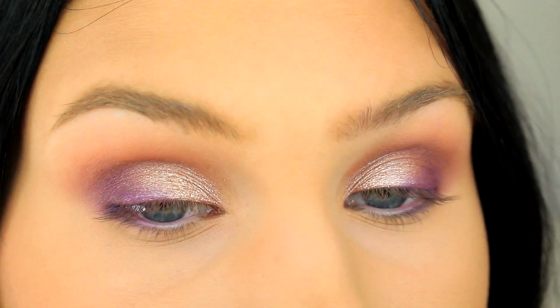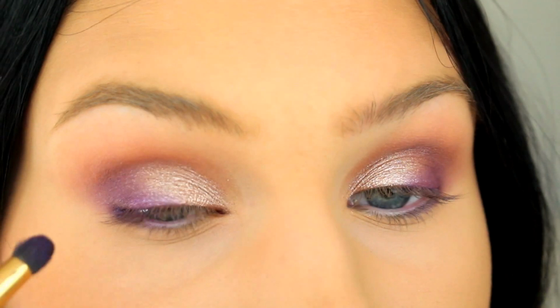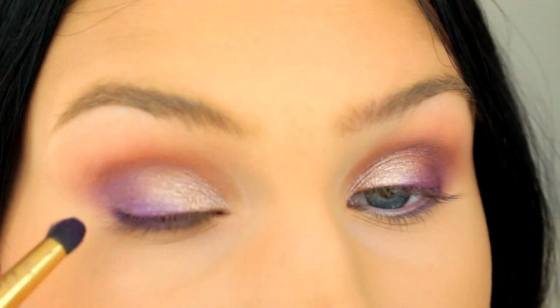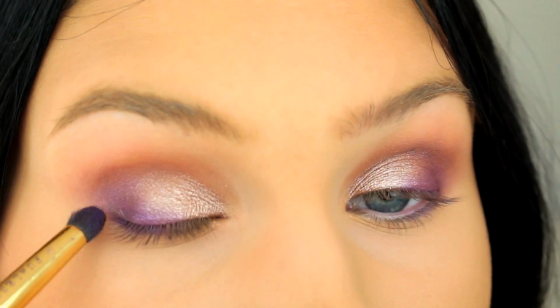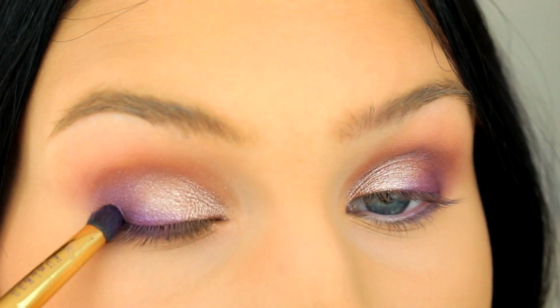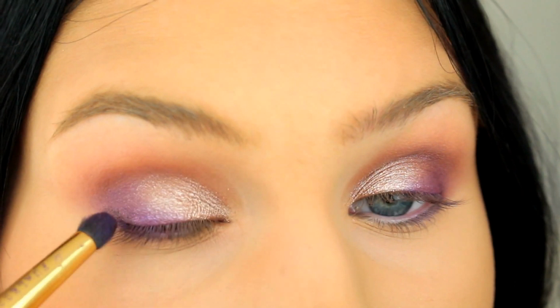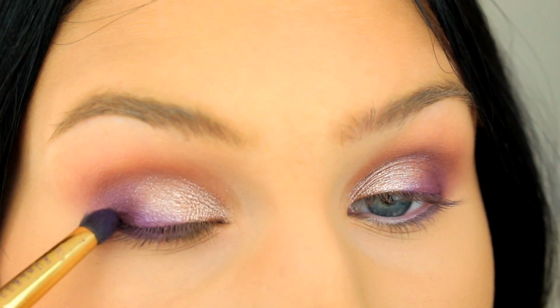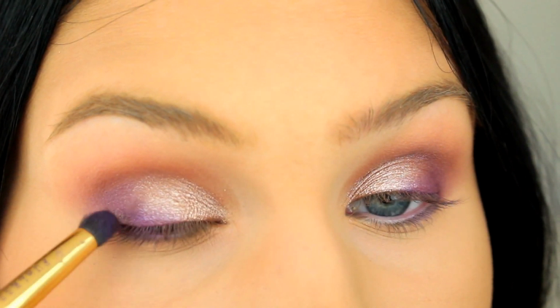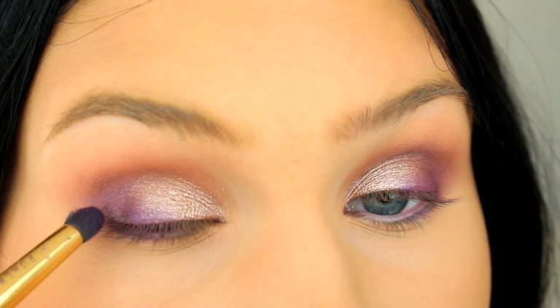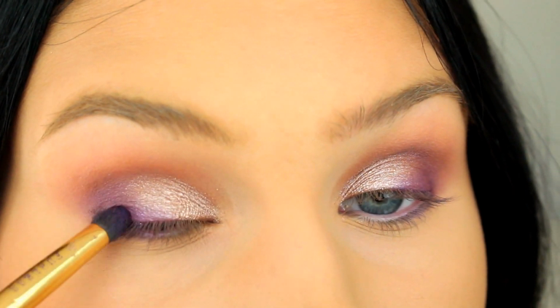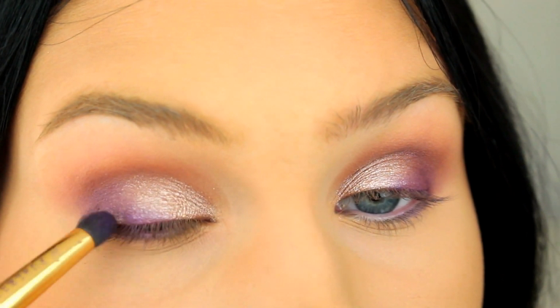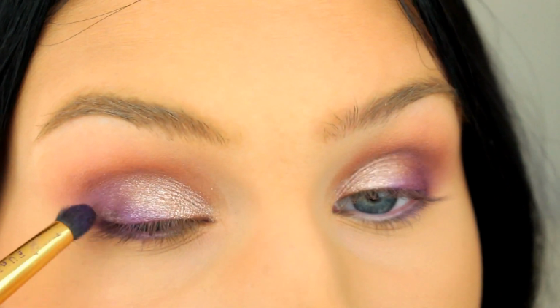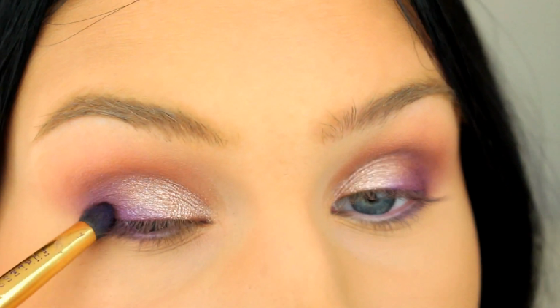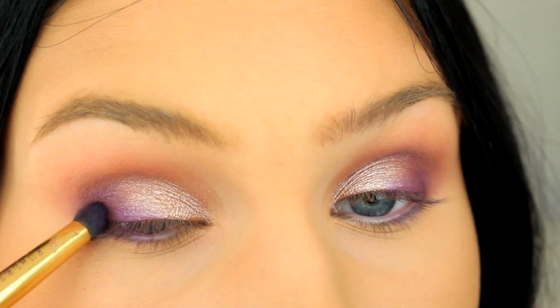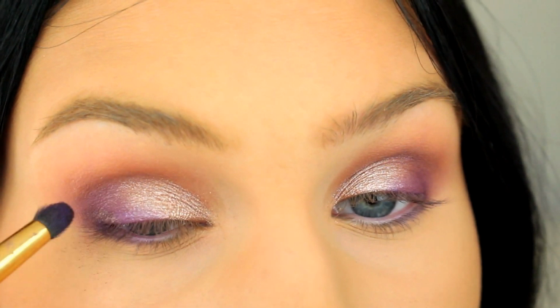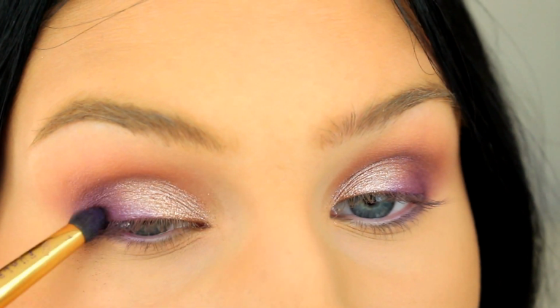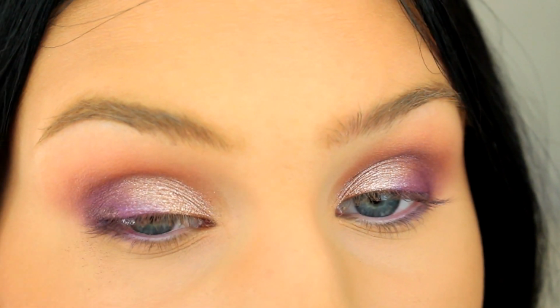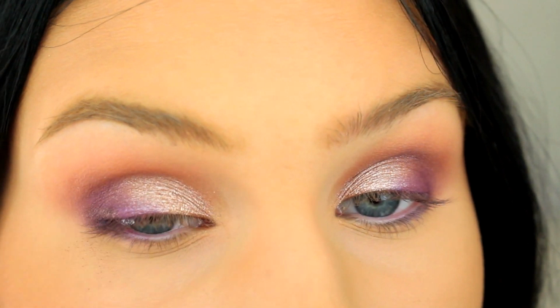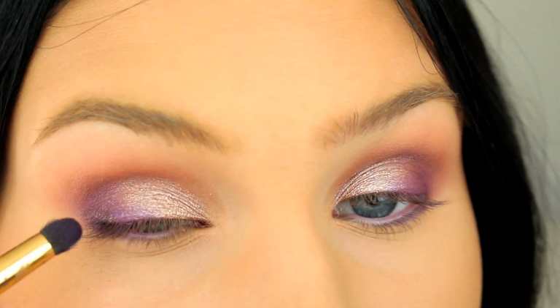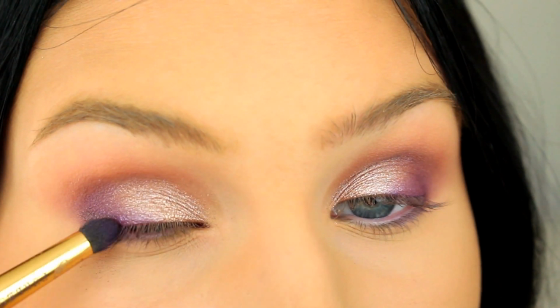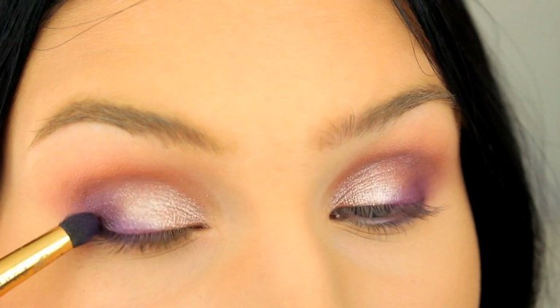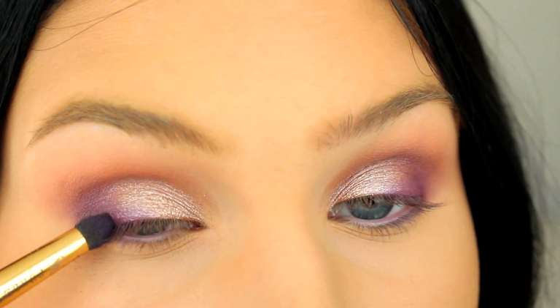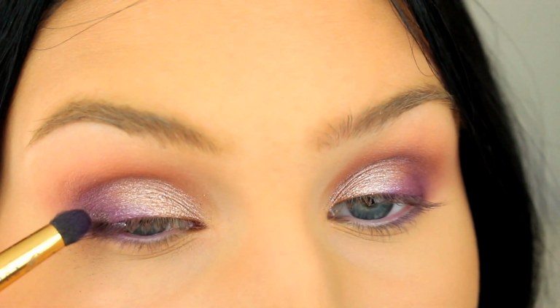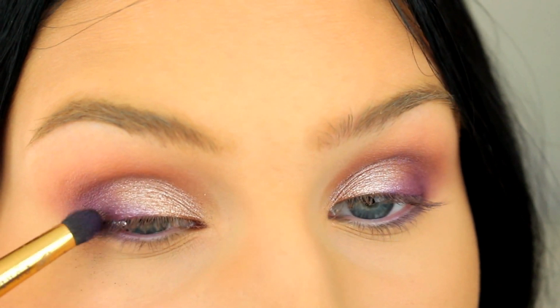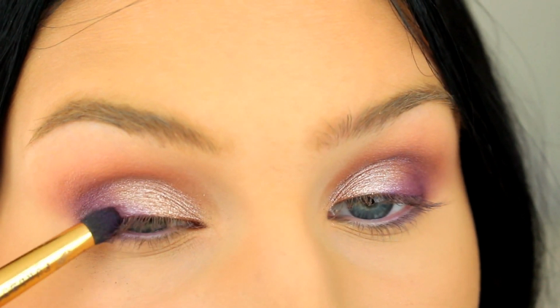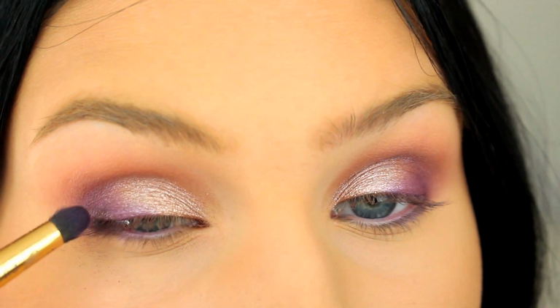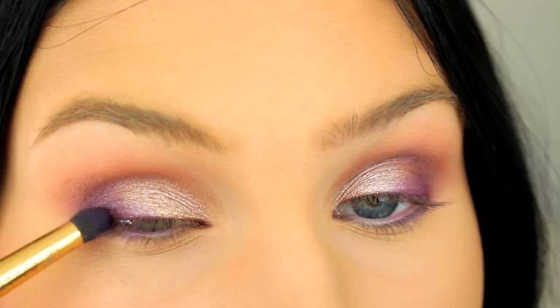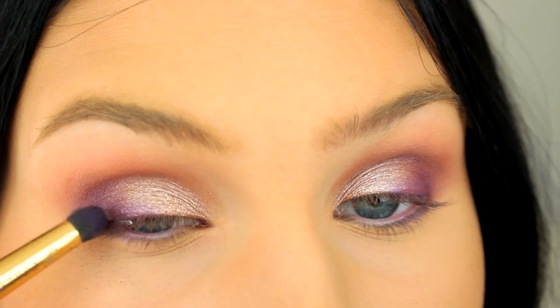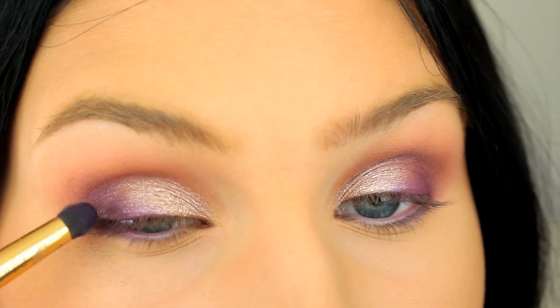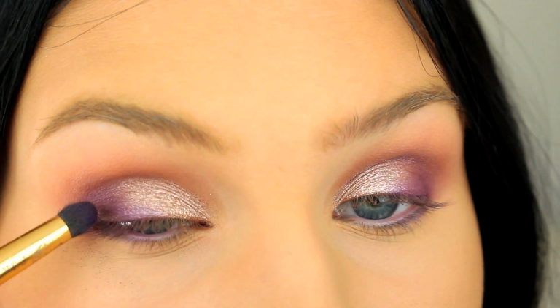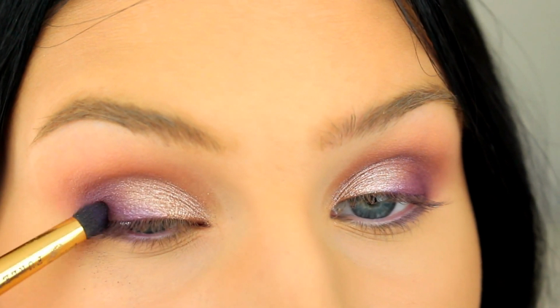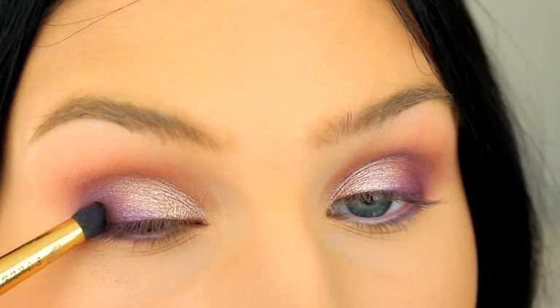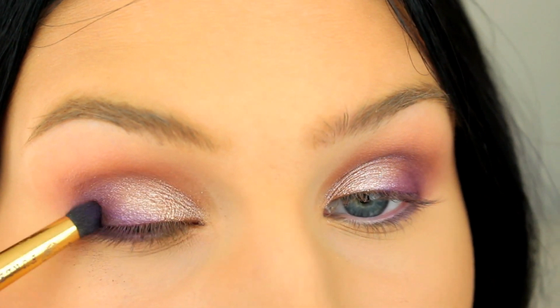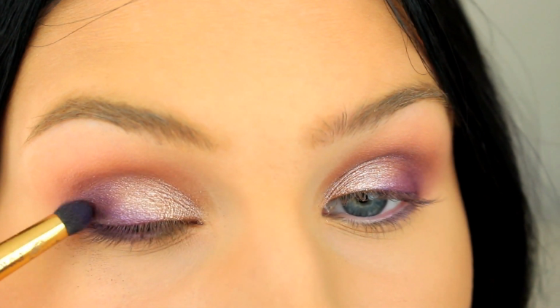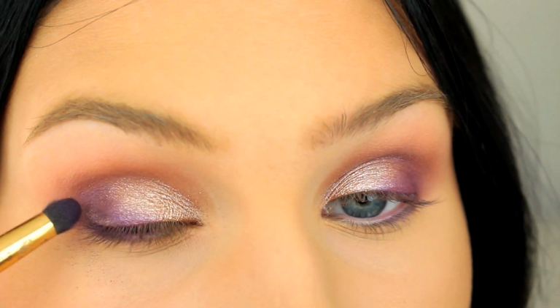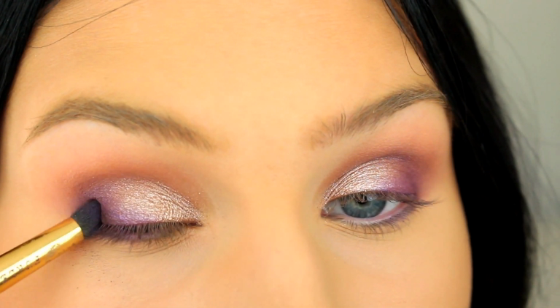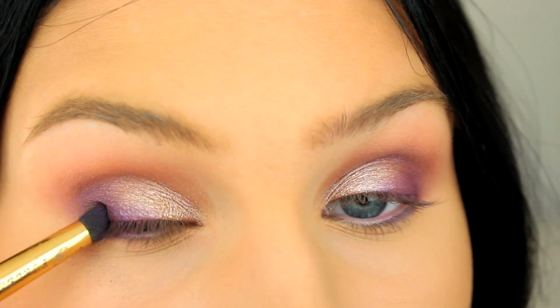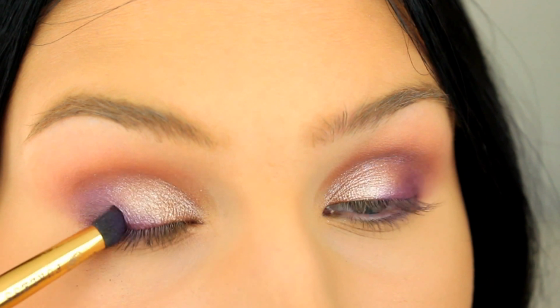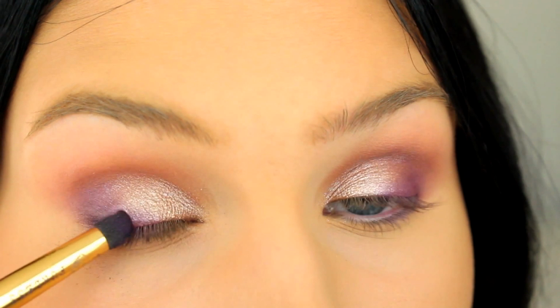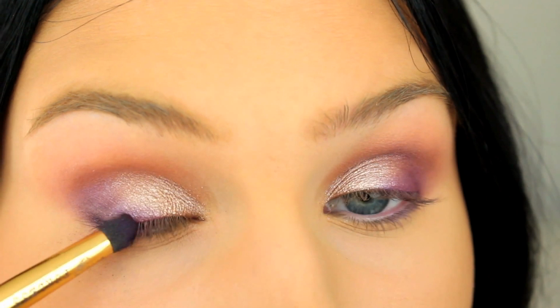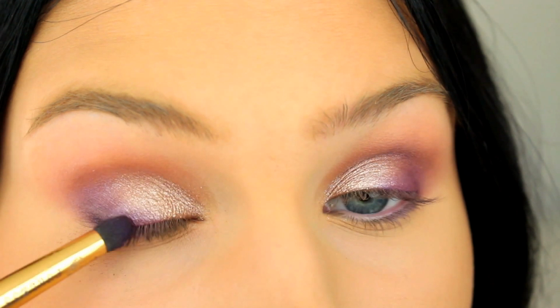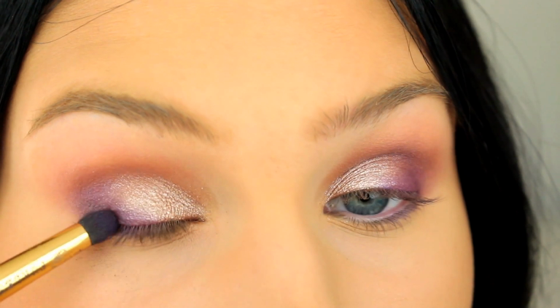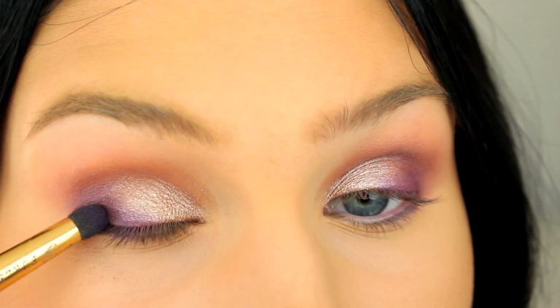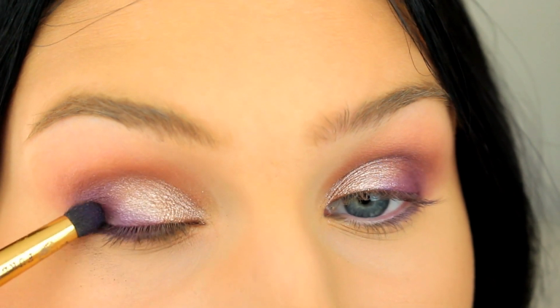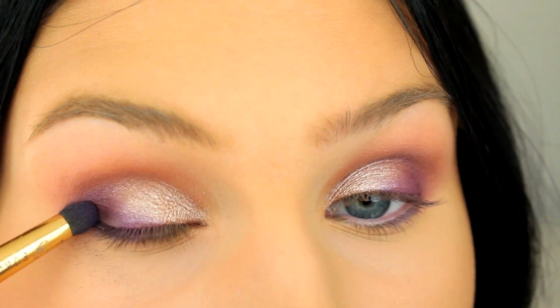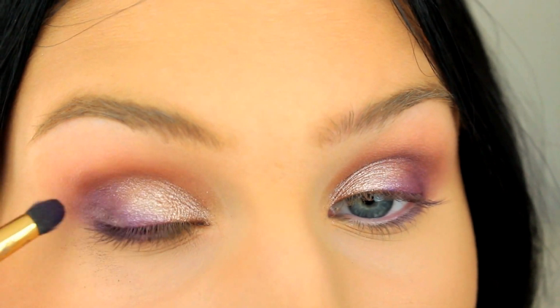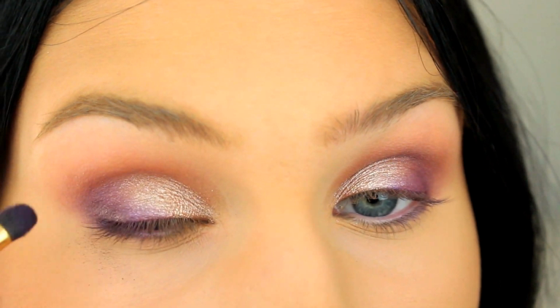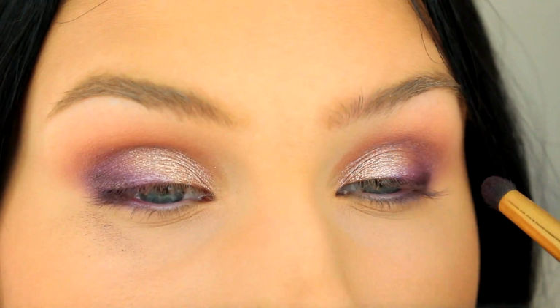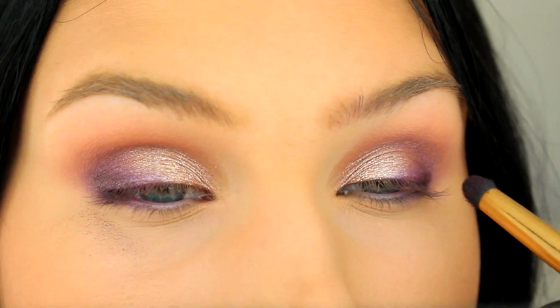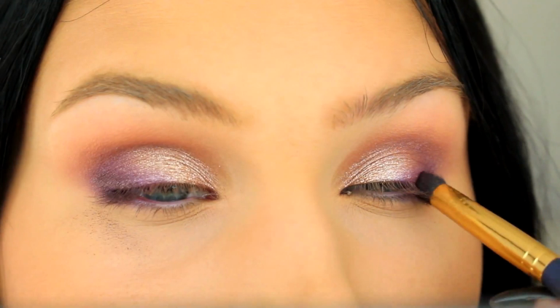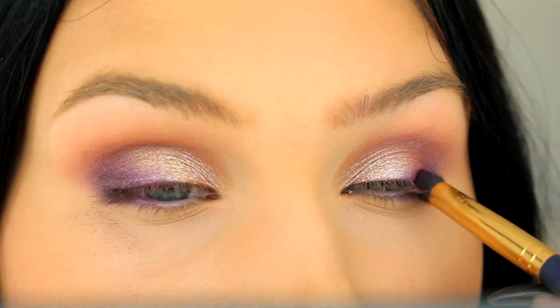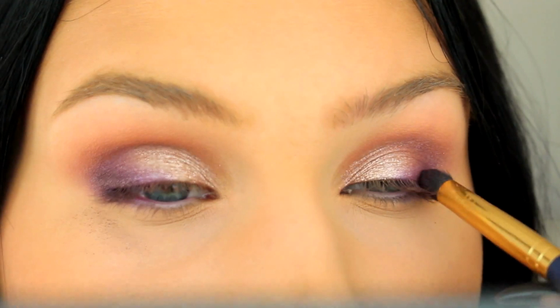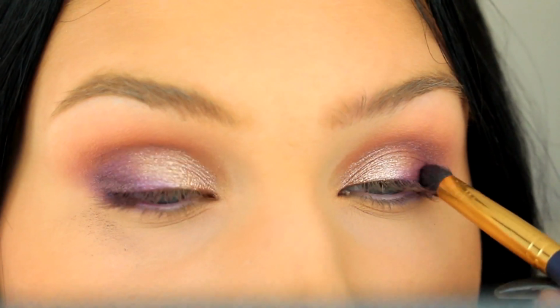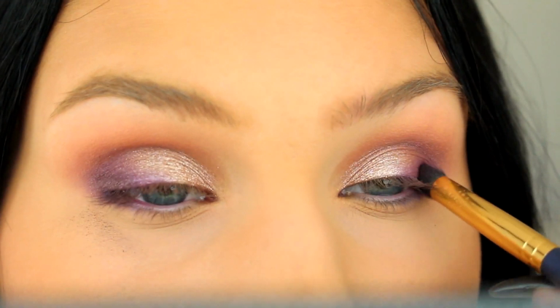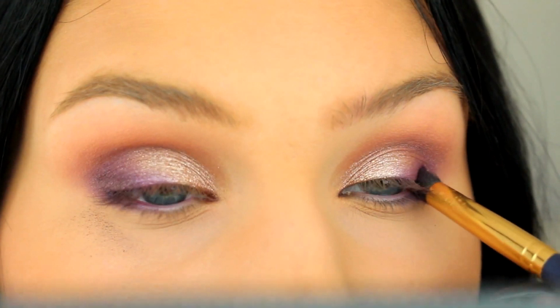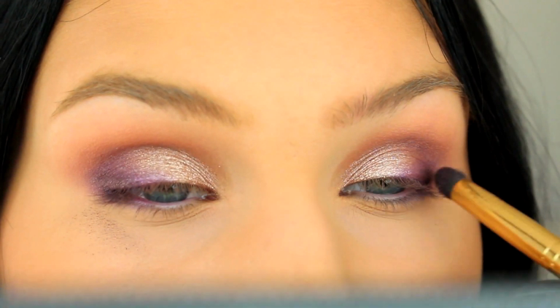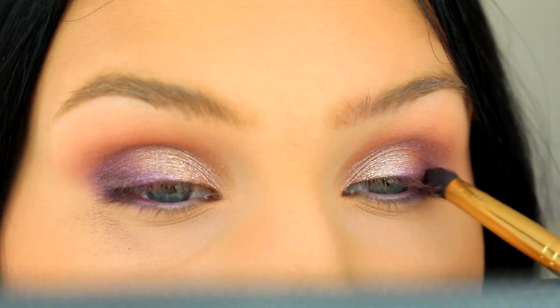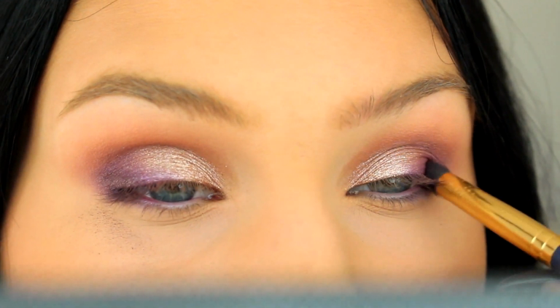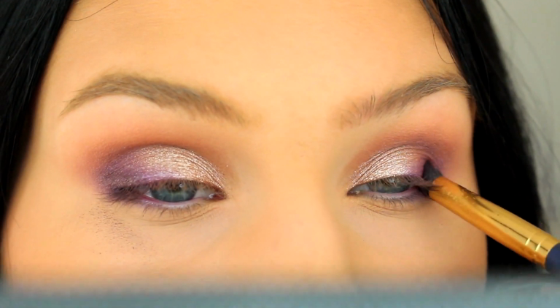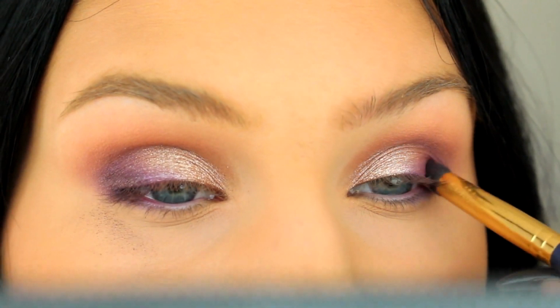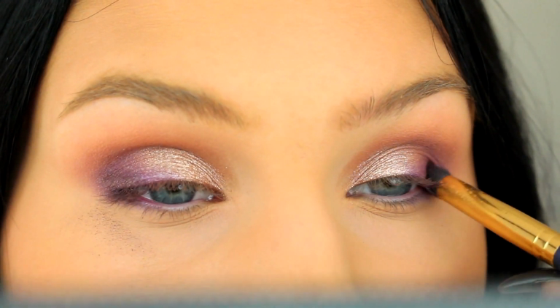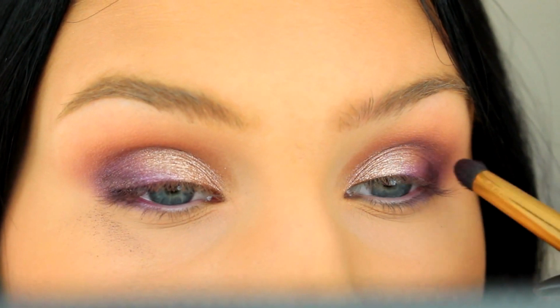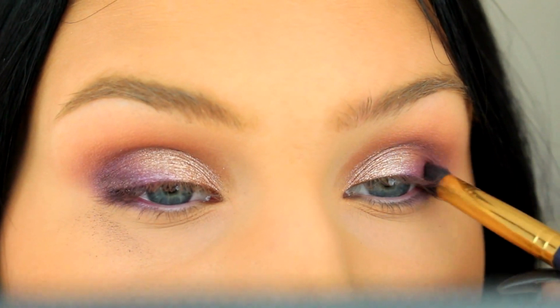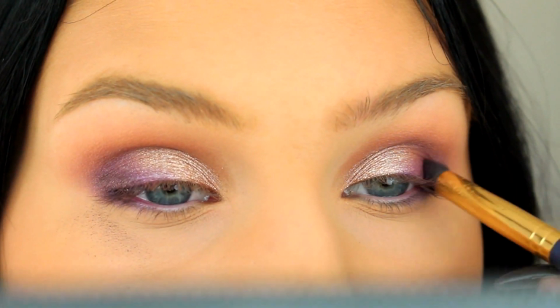I wanted to make the outer corners a little bit darker, so here I'm applying the tiniest amount of metallic blush.